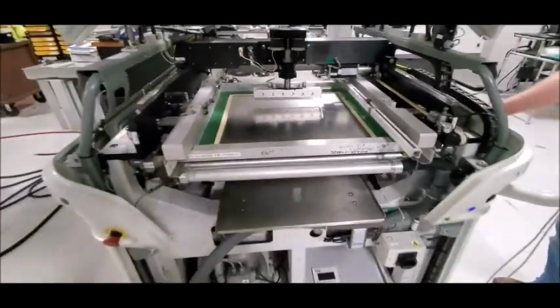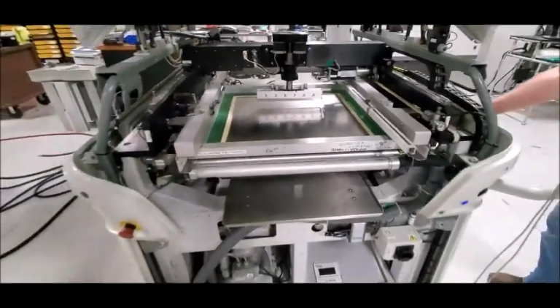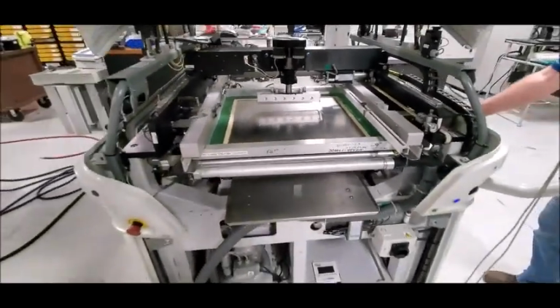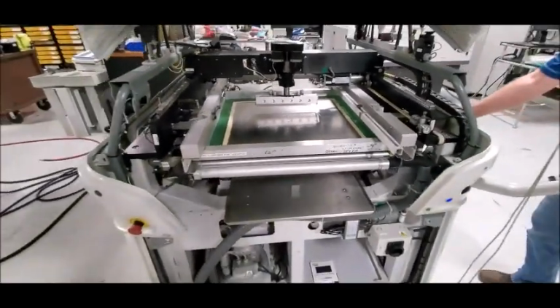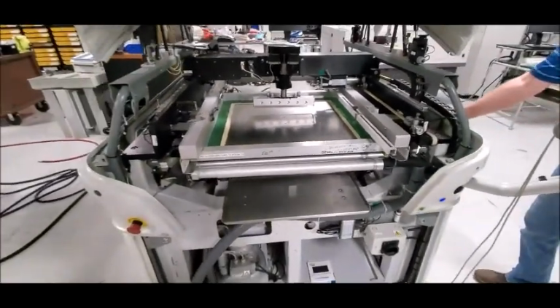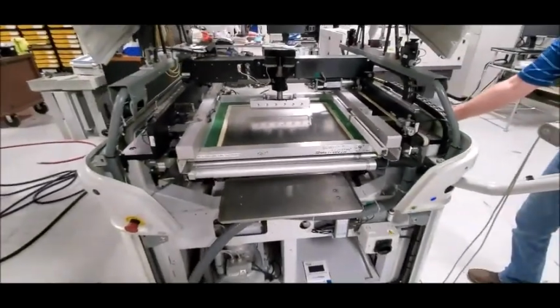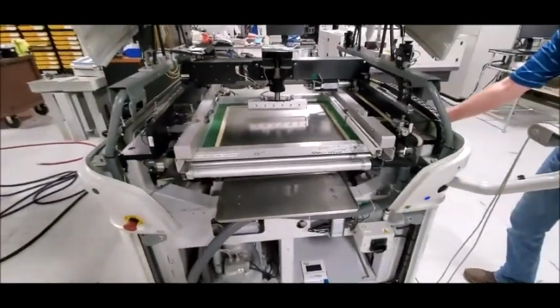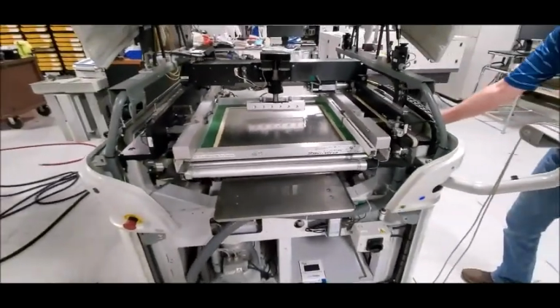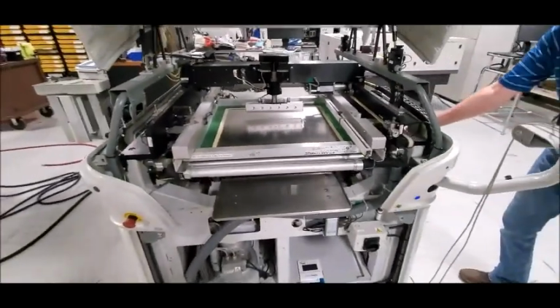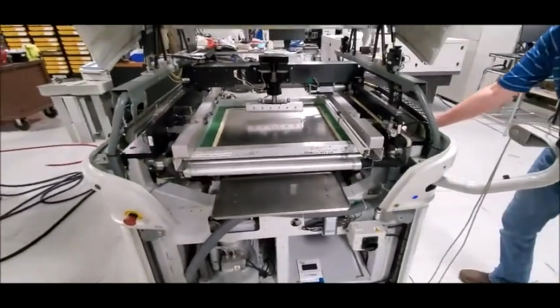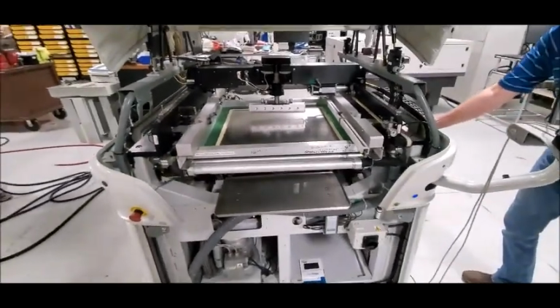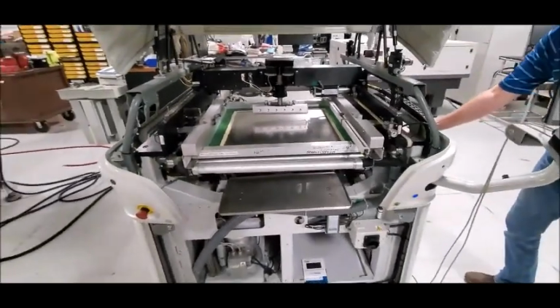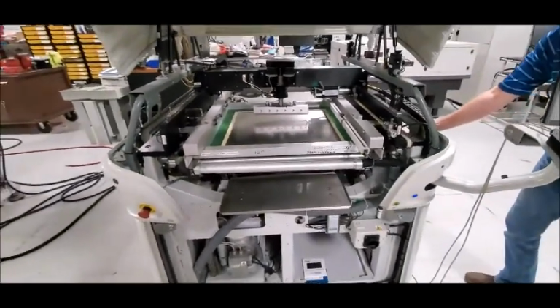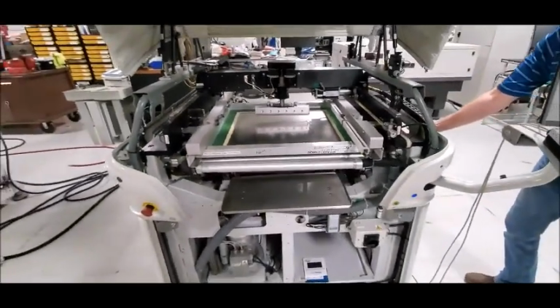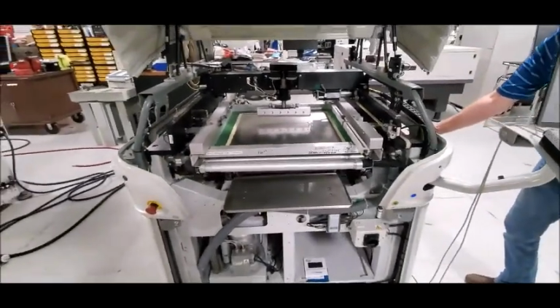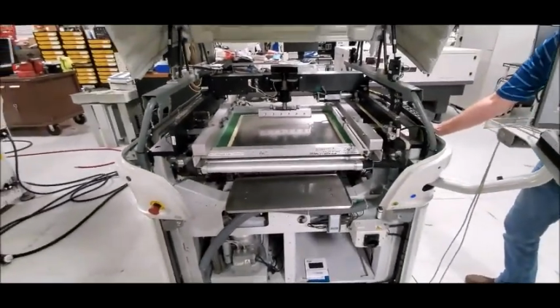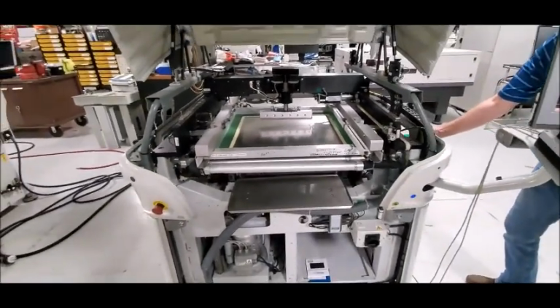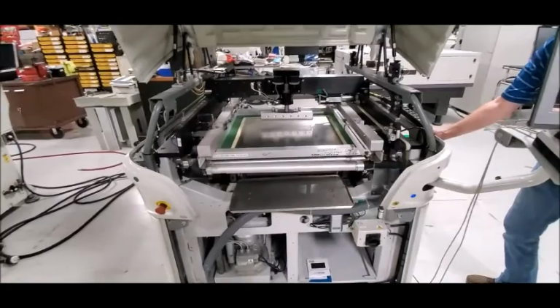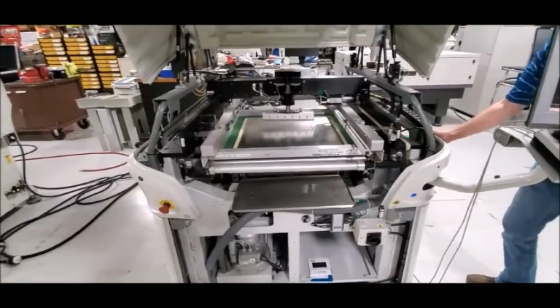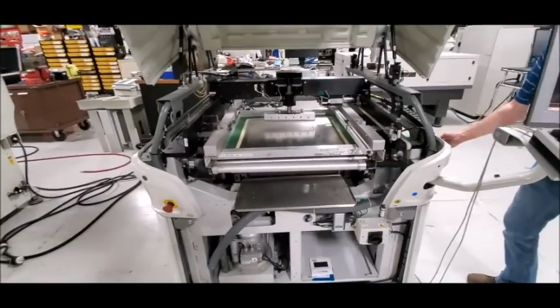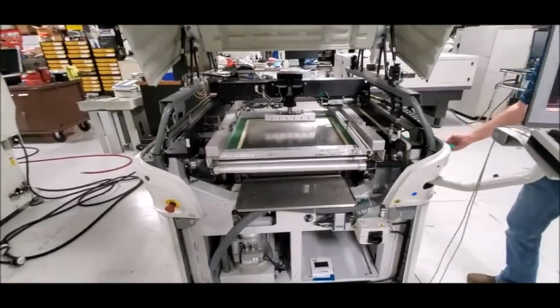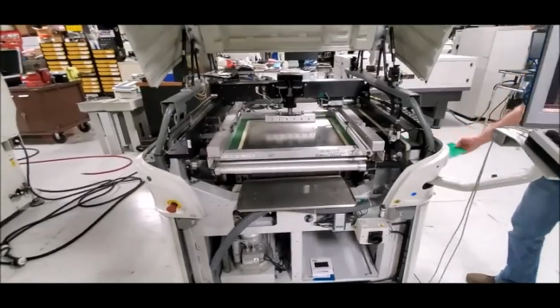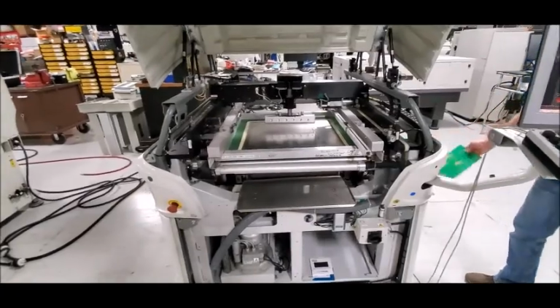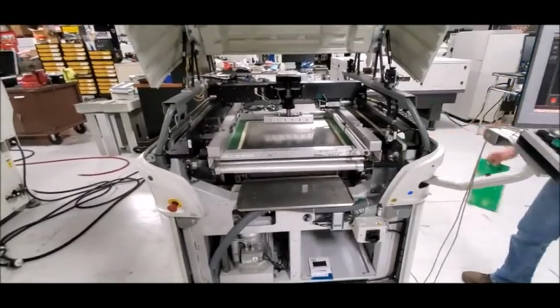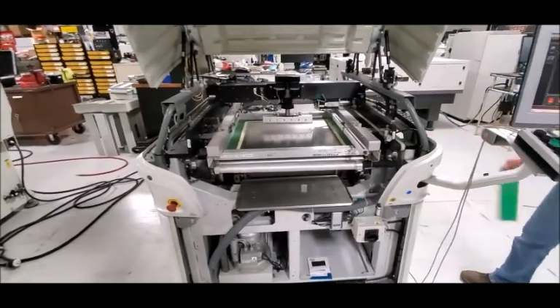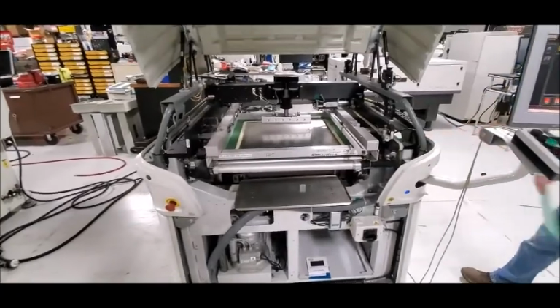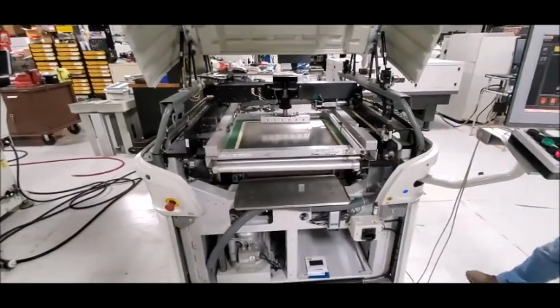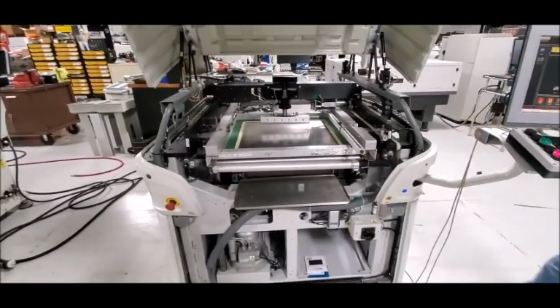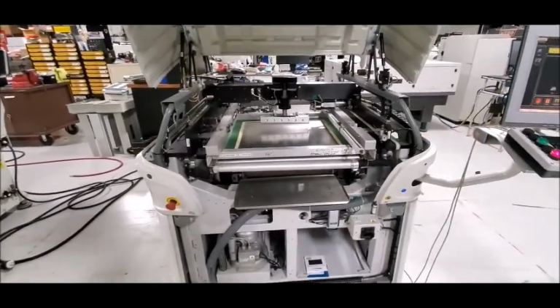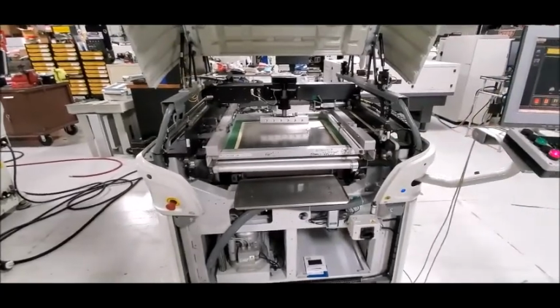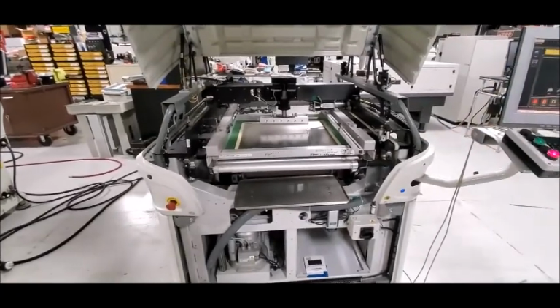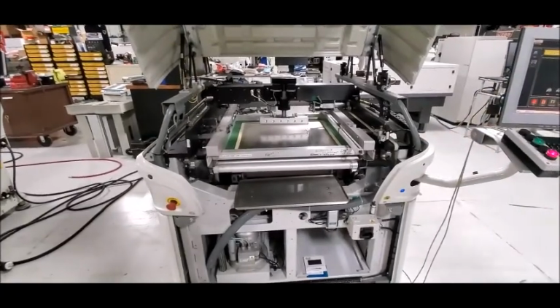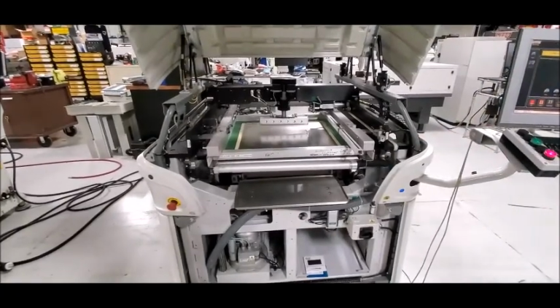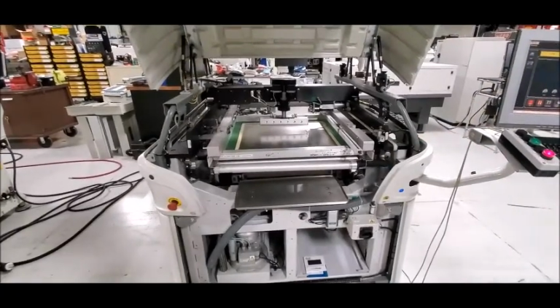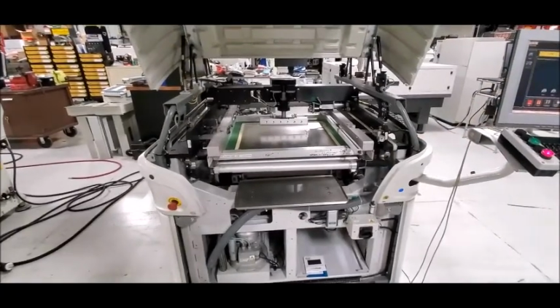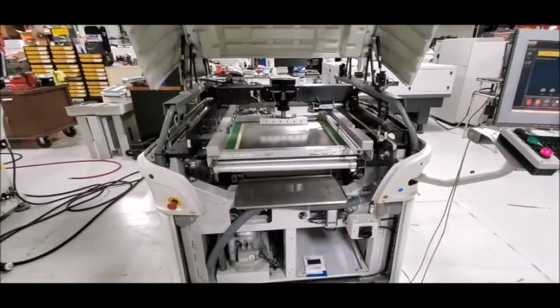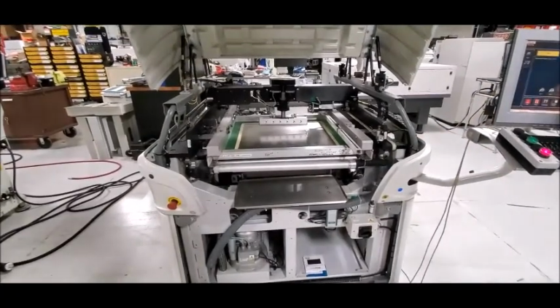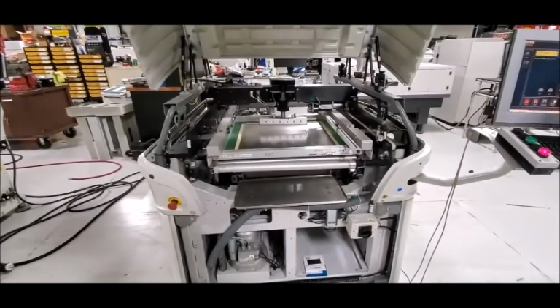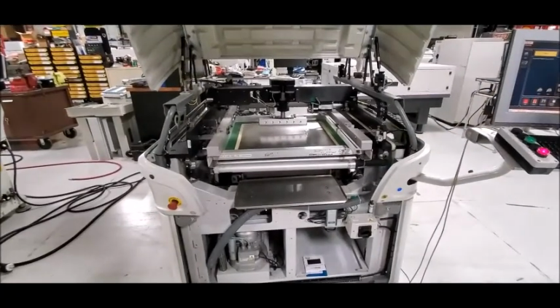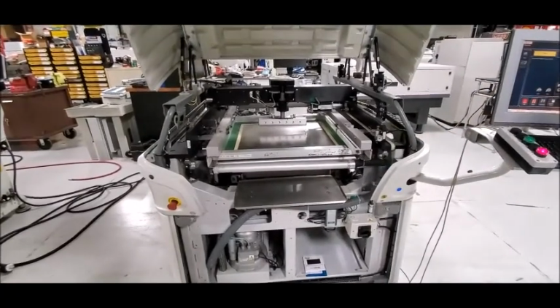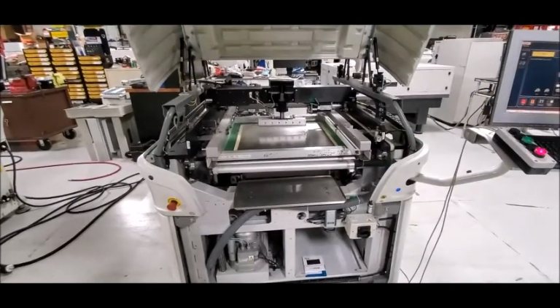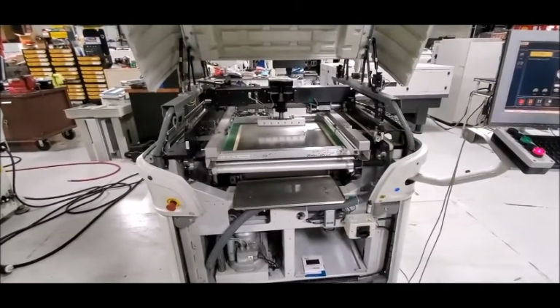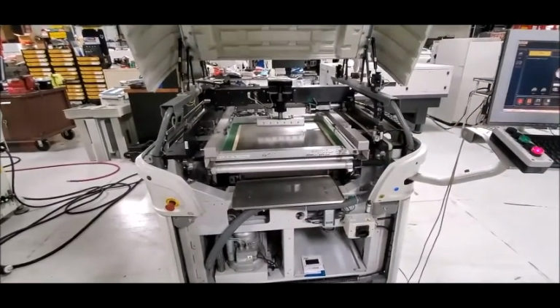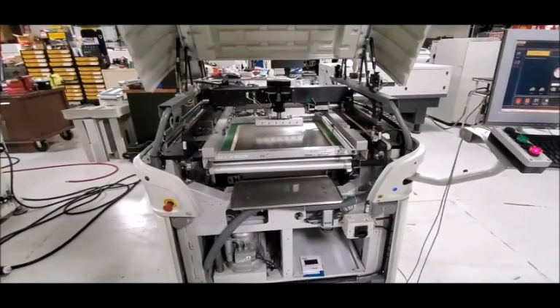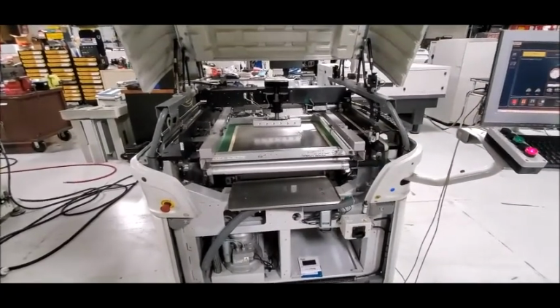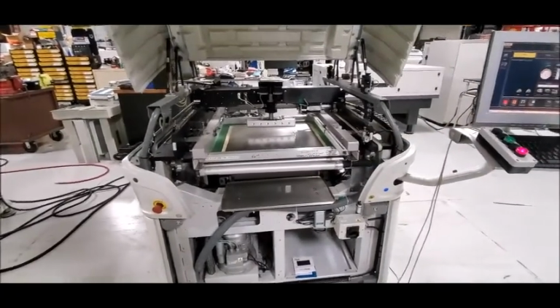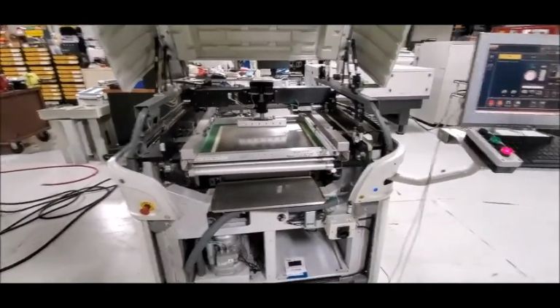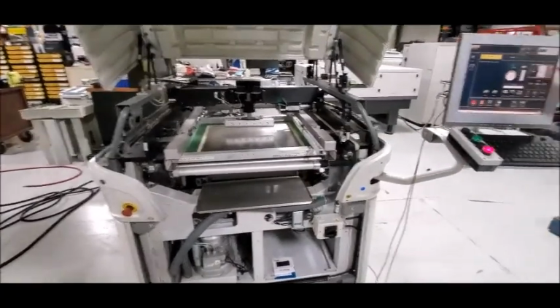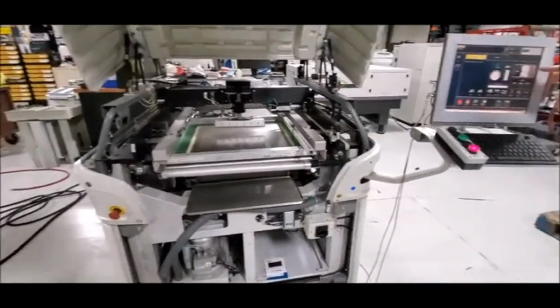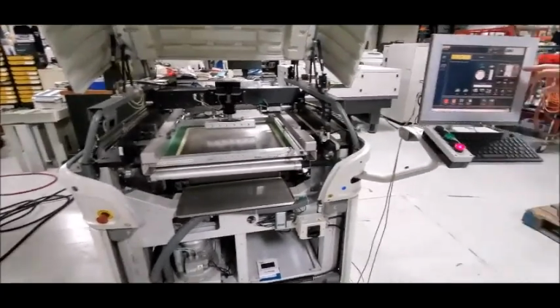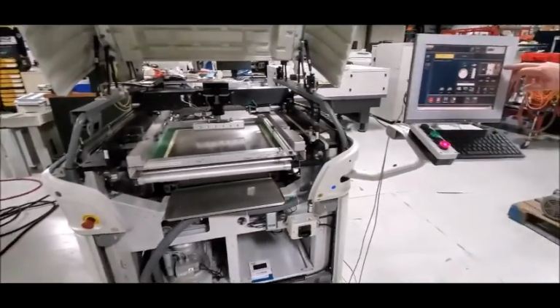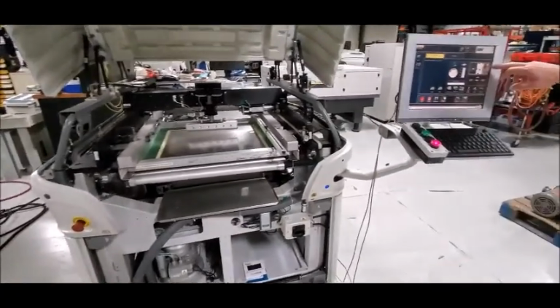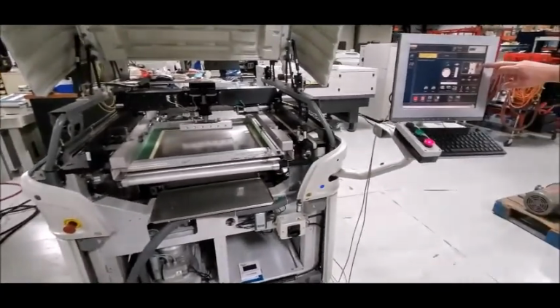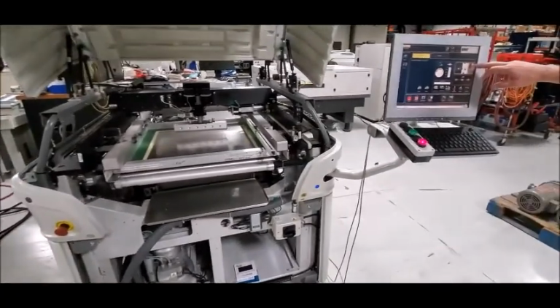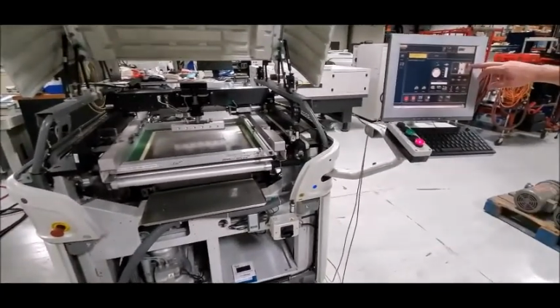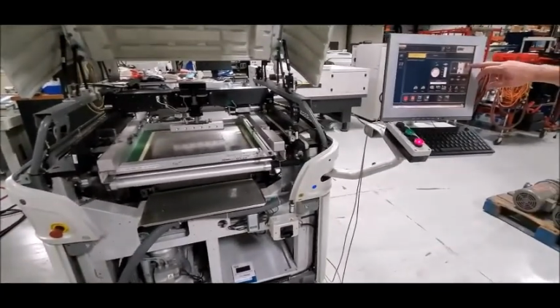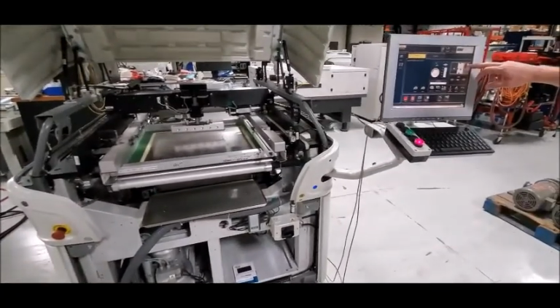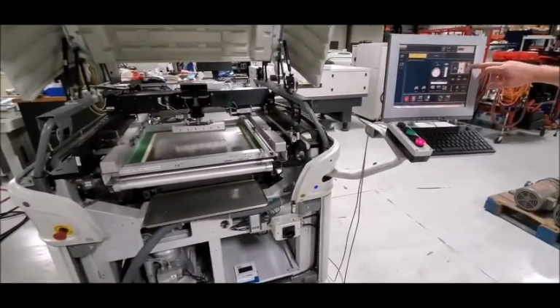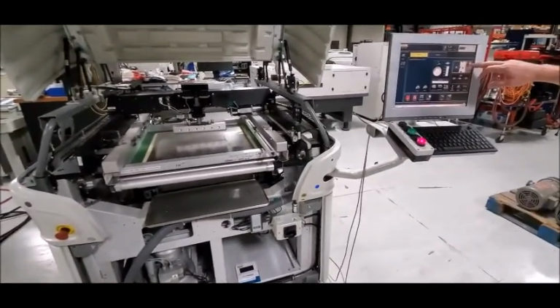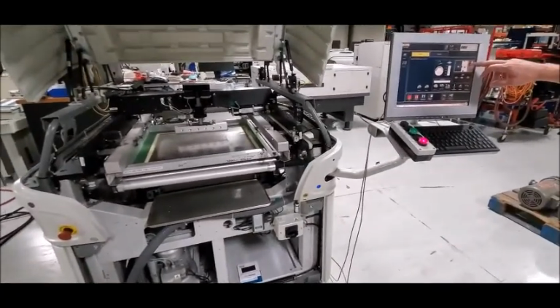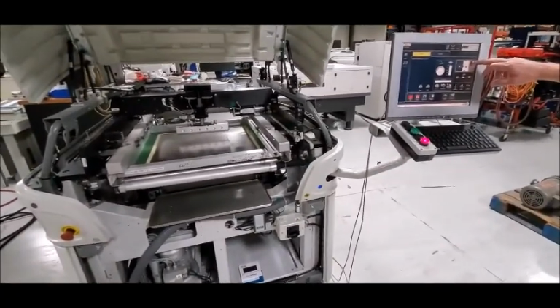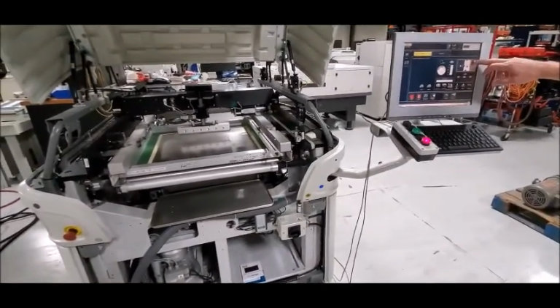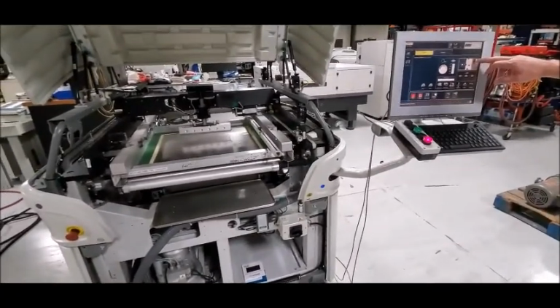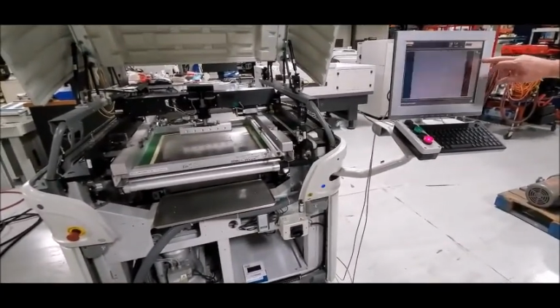All right, we're going to run one more board. We can enlarge the video this time to see the process better.